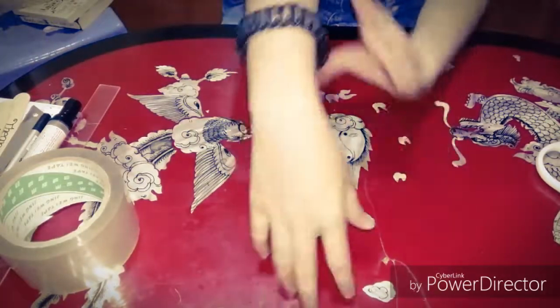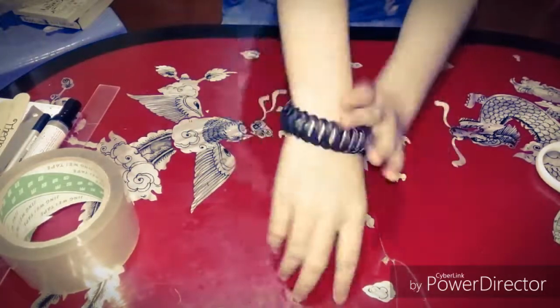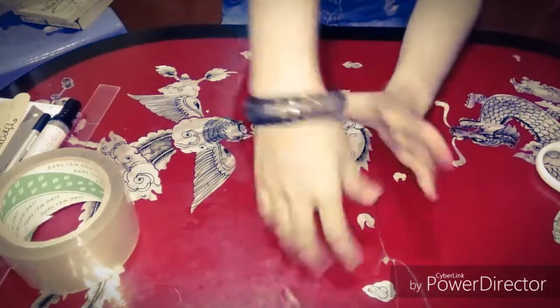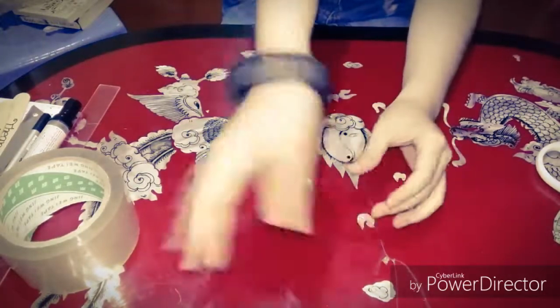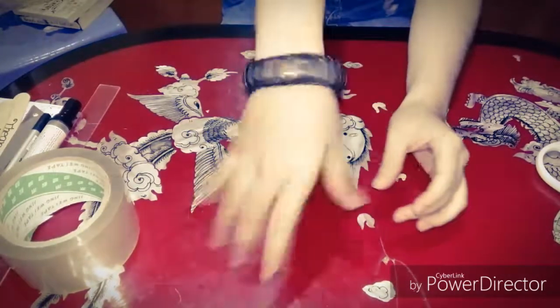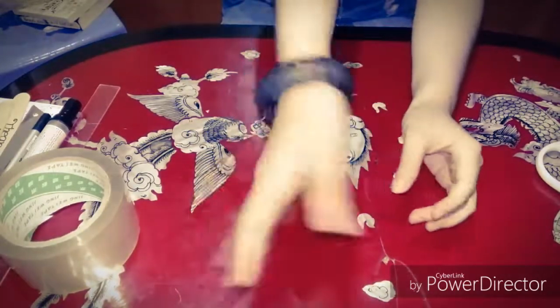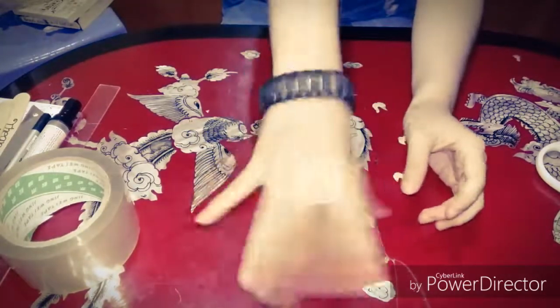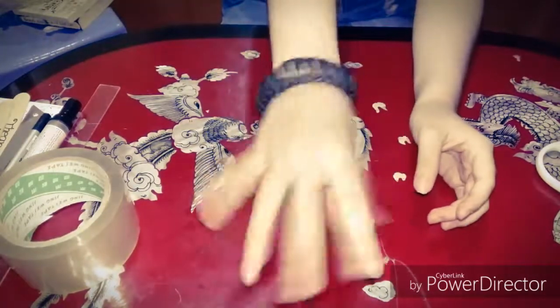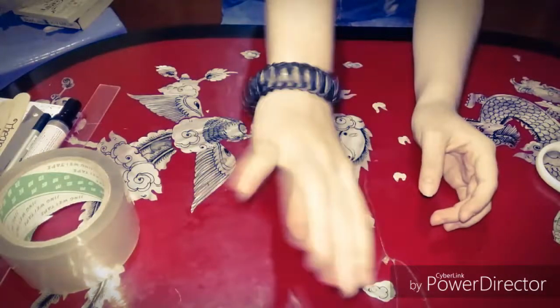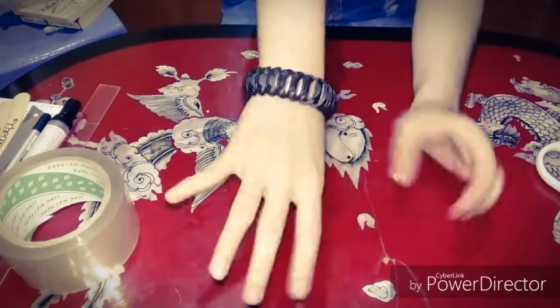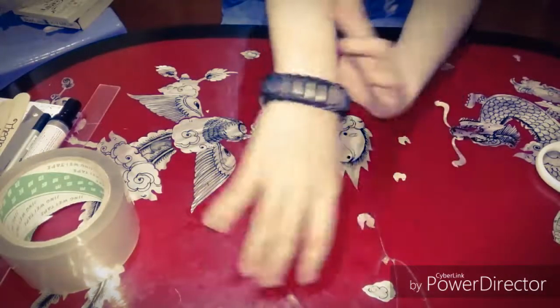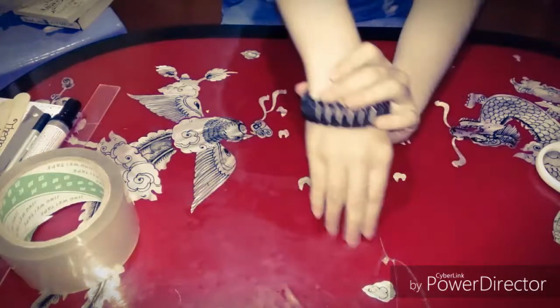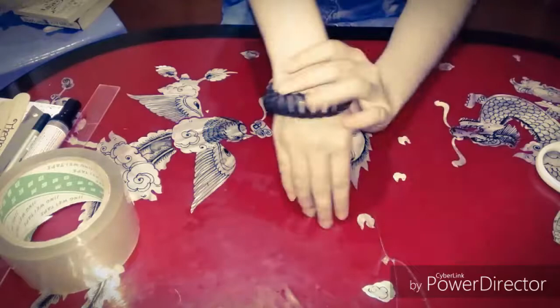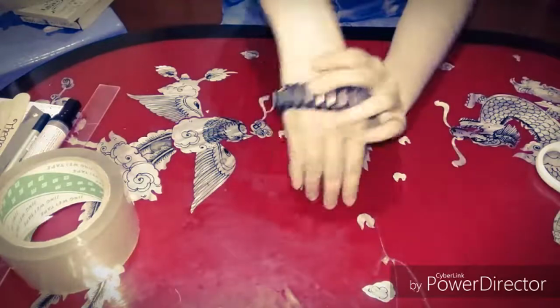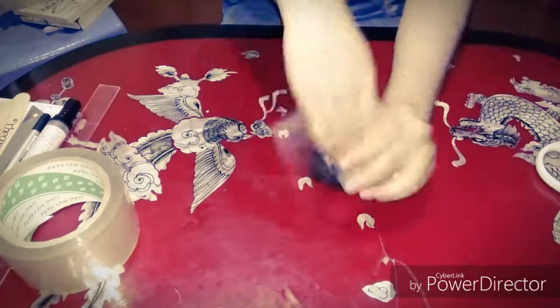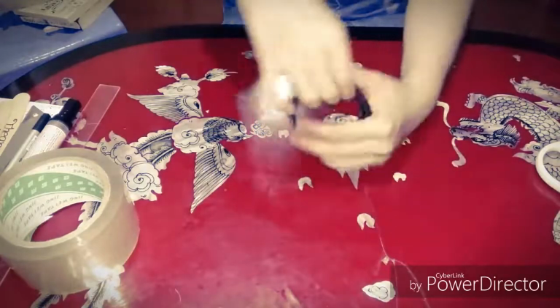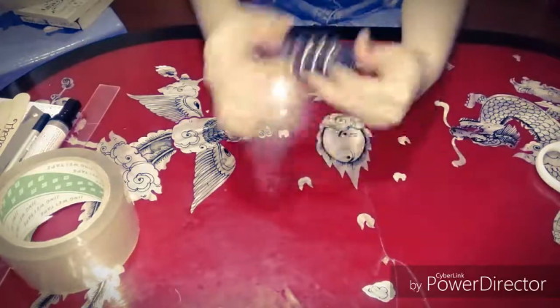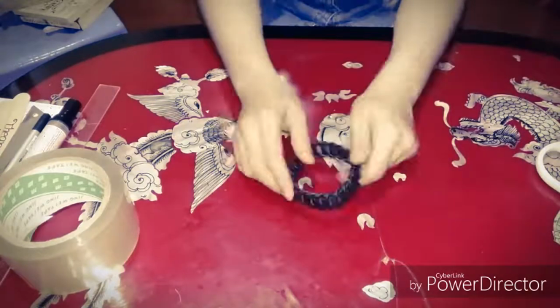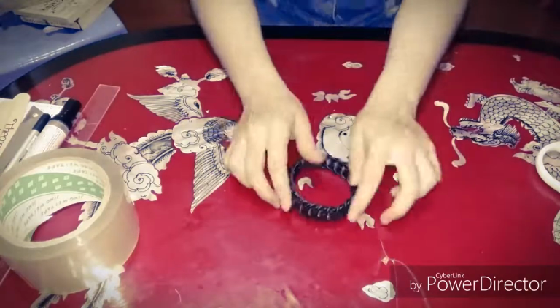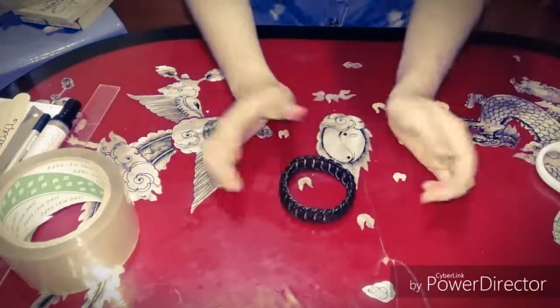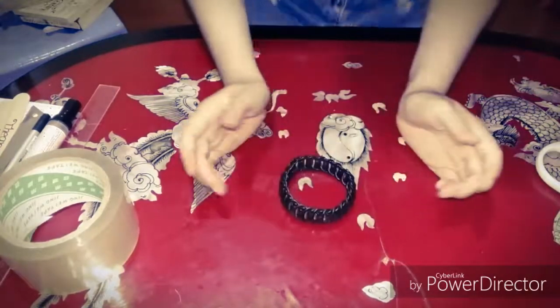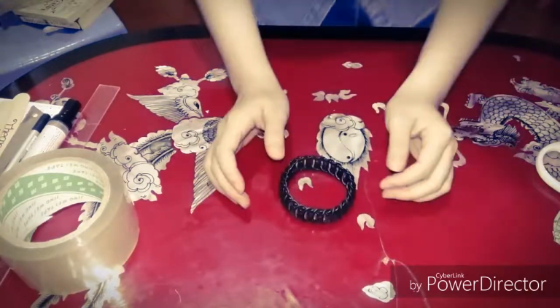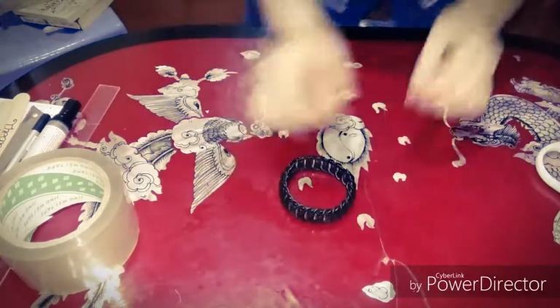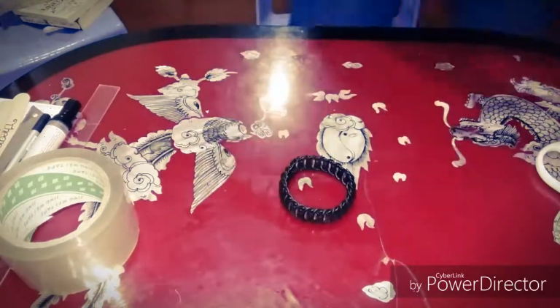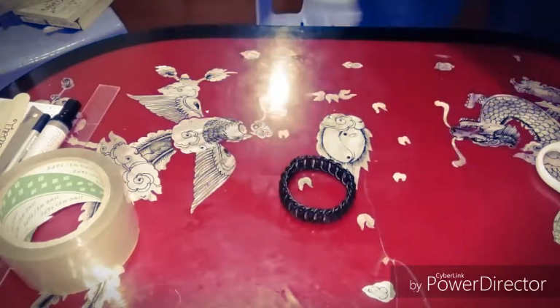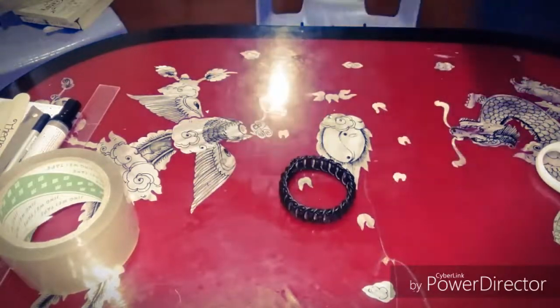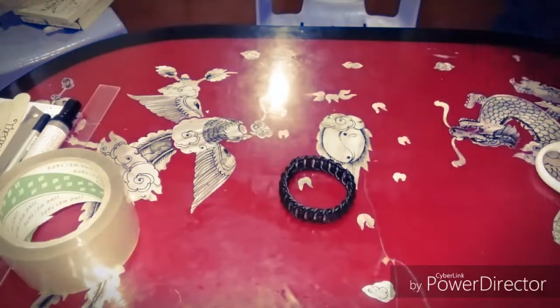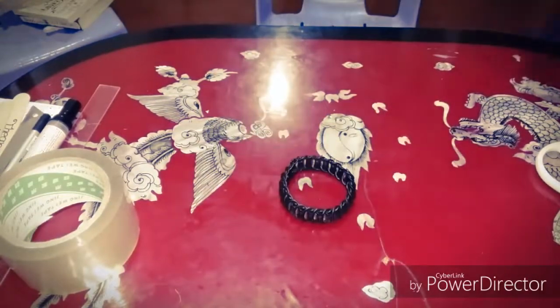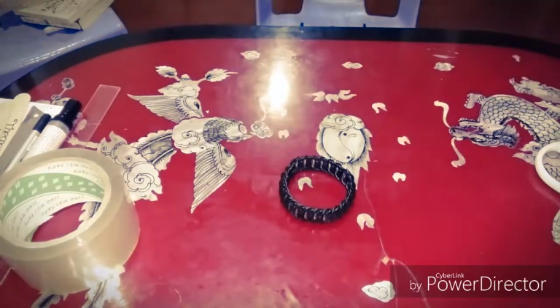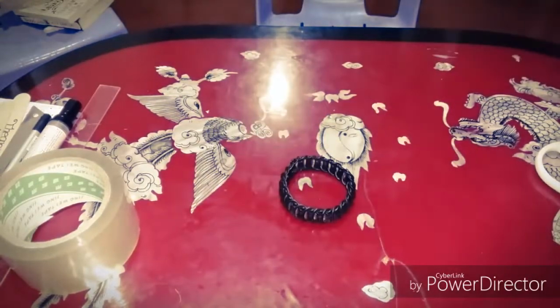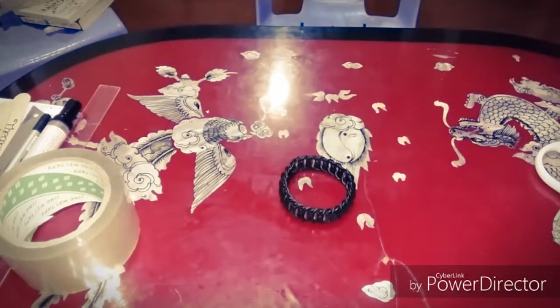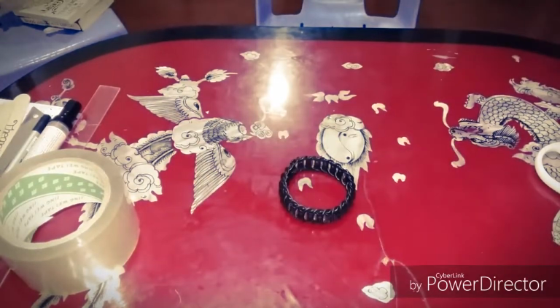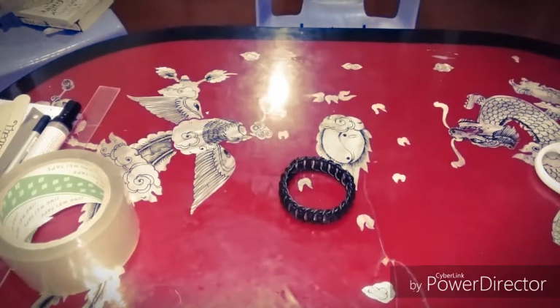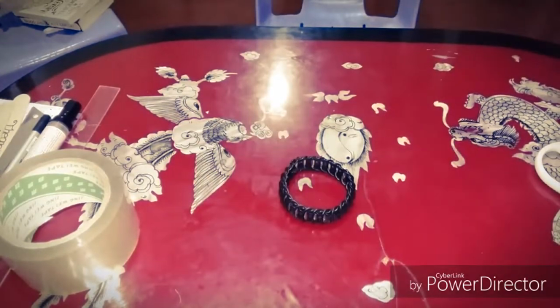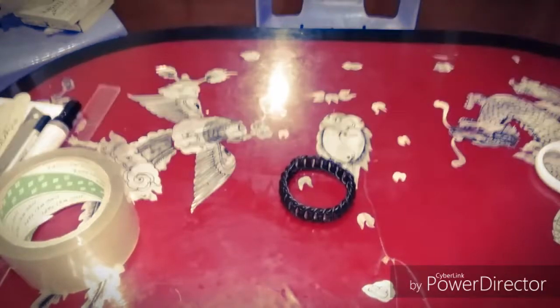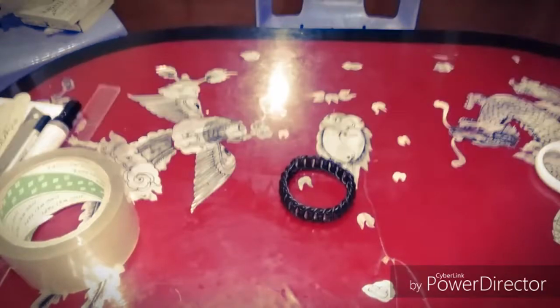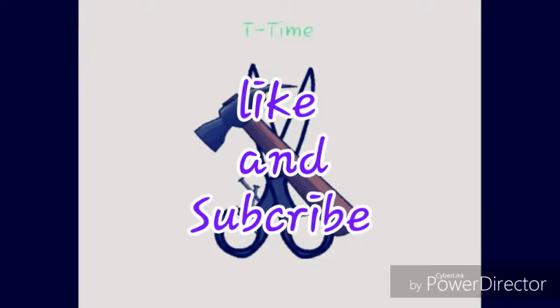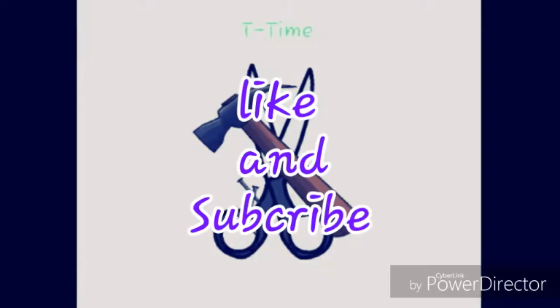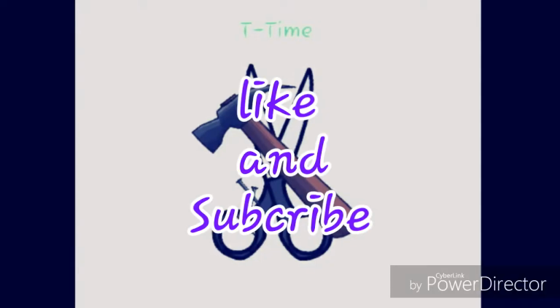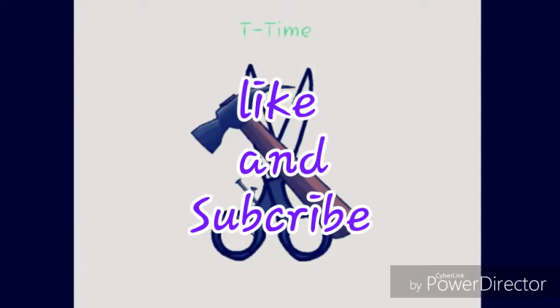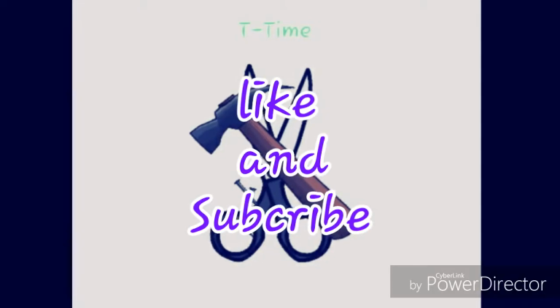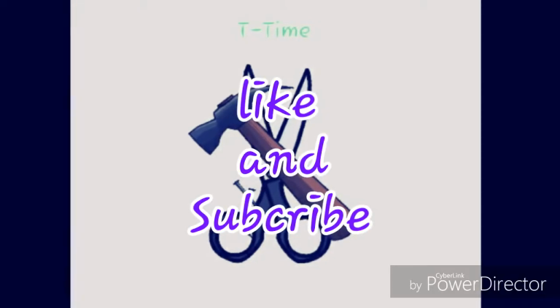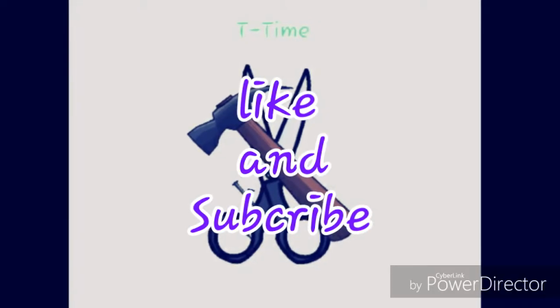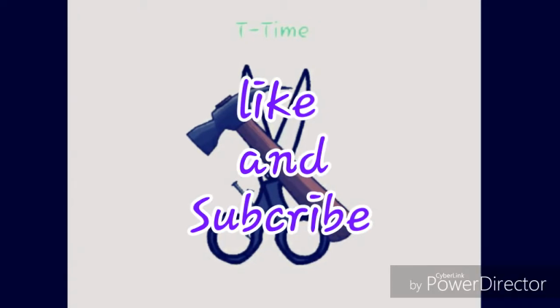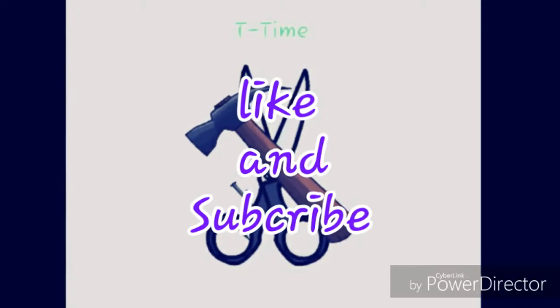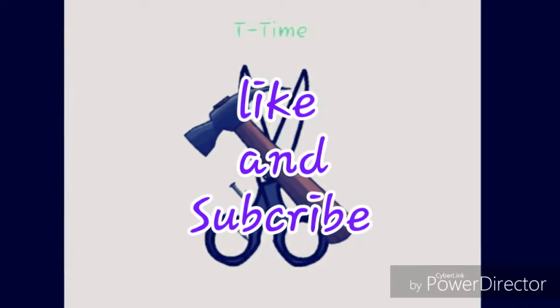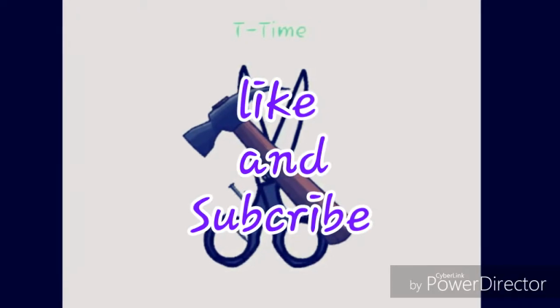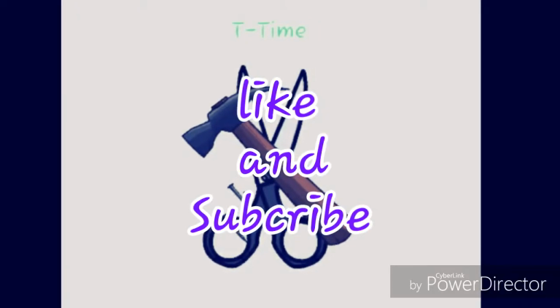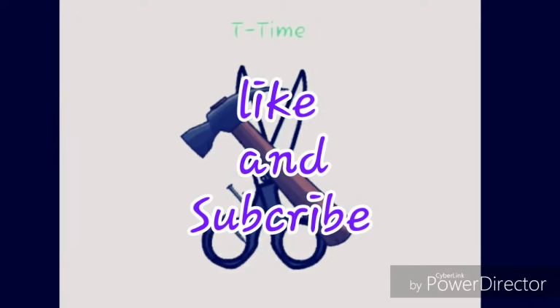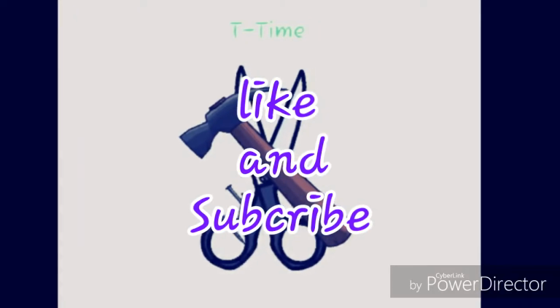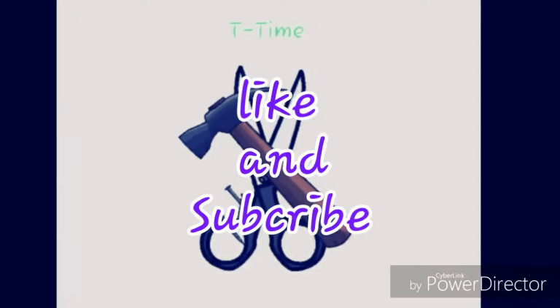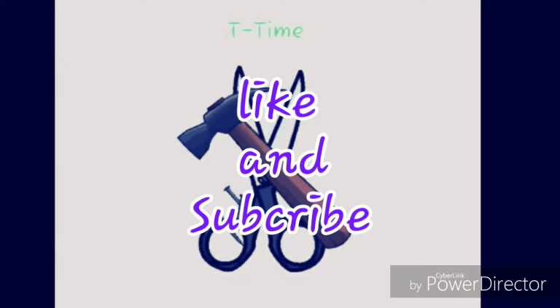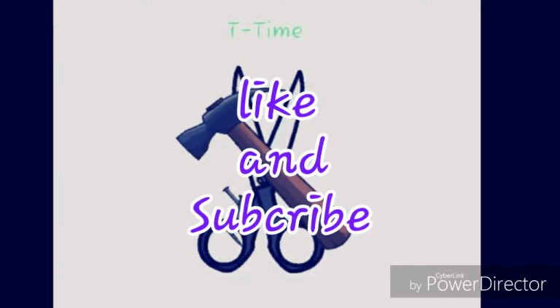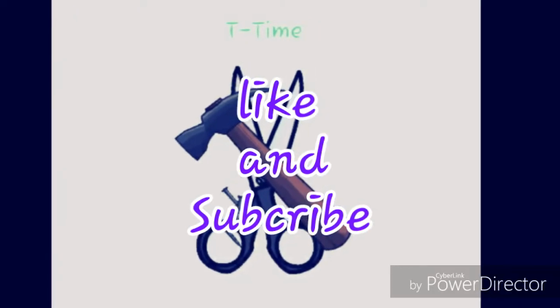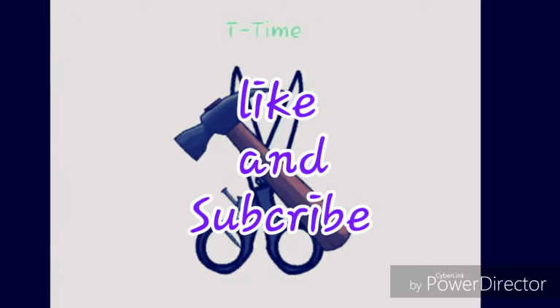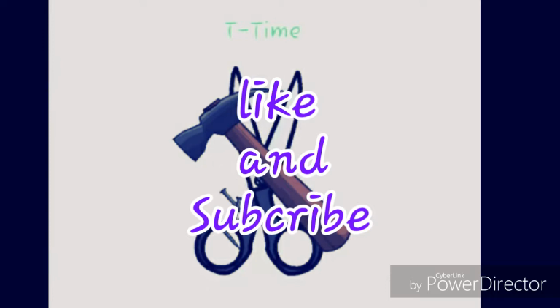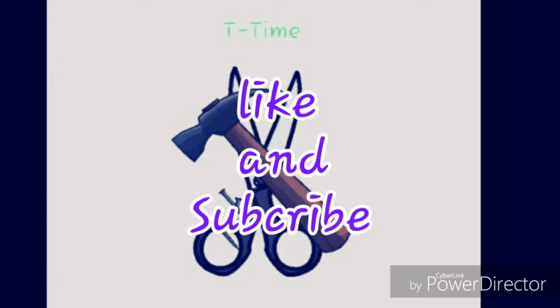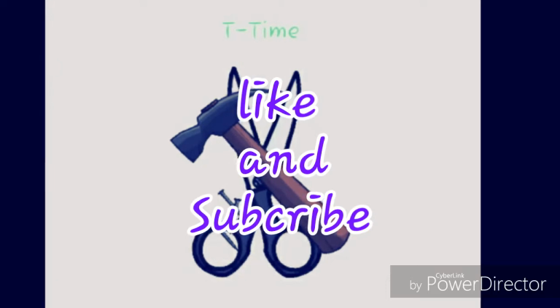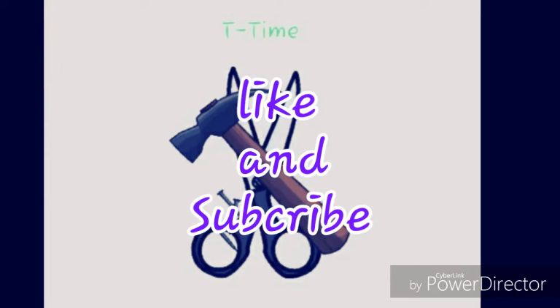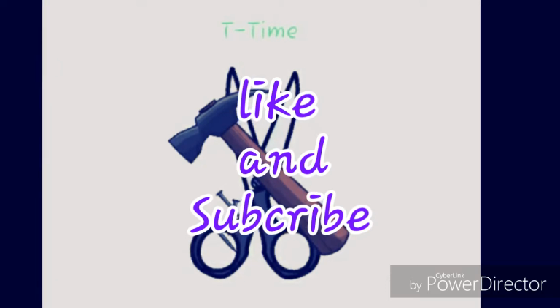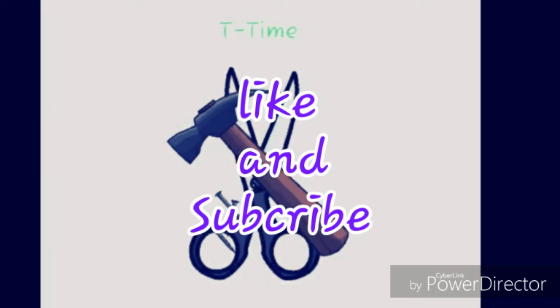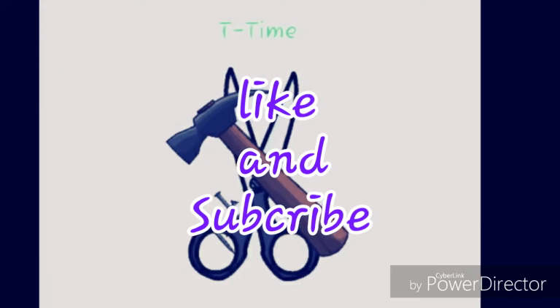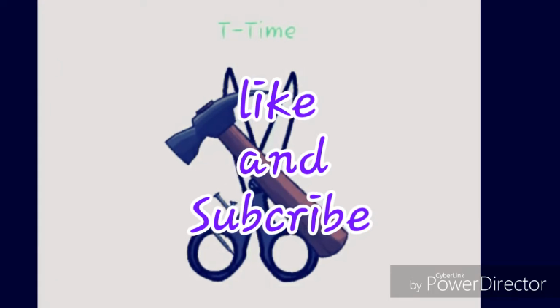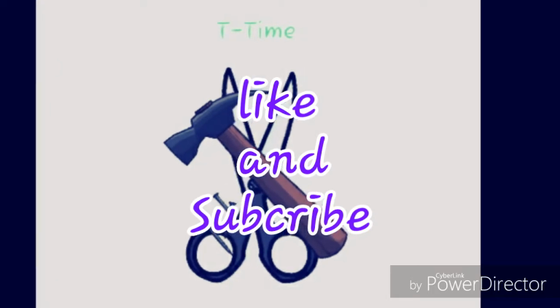This is the end of our video. Thank you for watching — don't forget to like and subscribe to our channel. Thank you so much, goodbye!